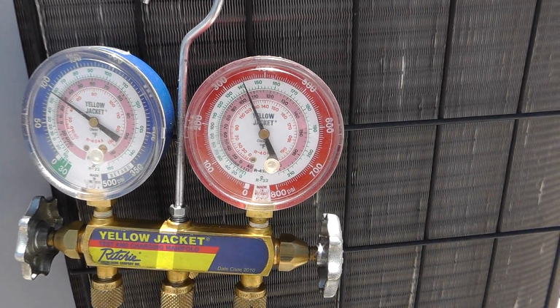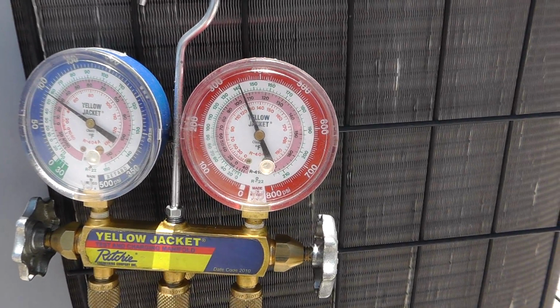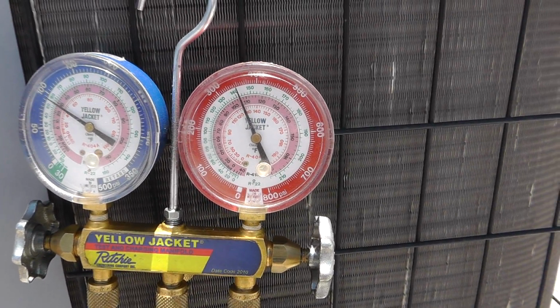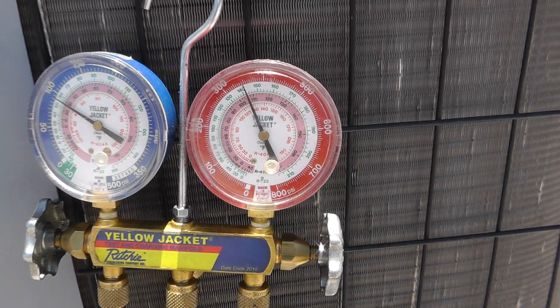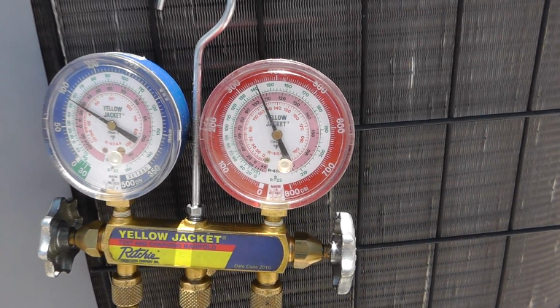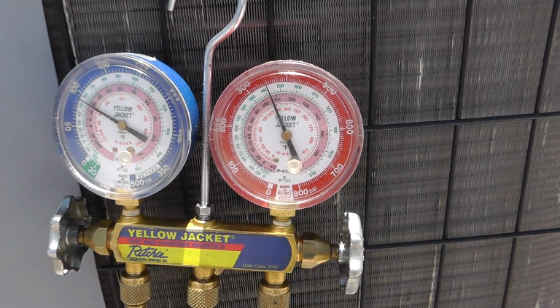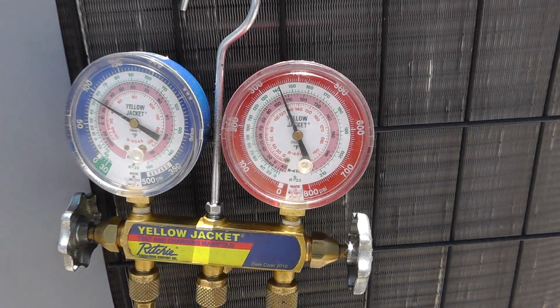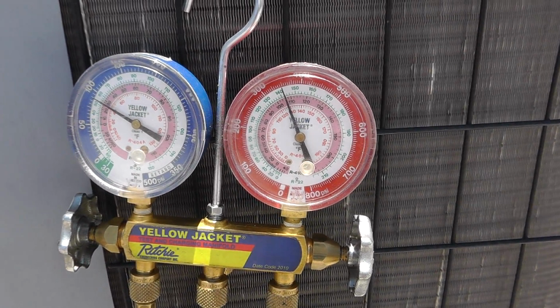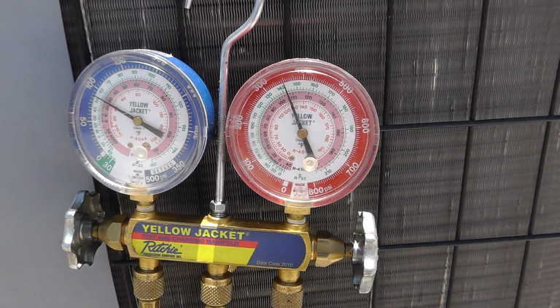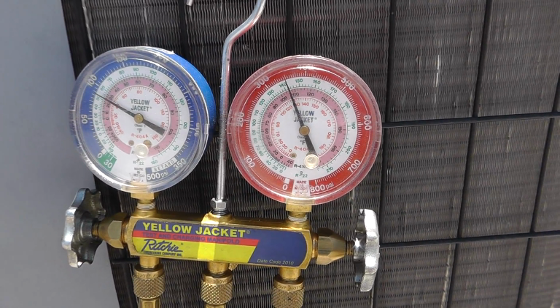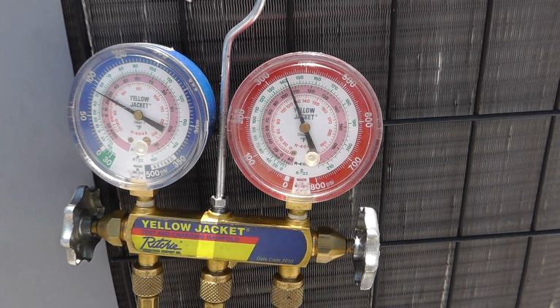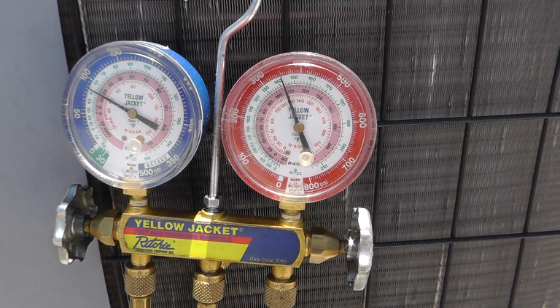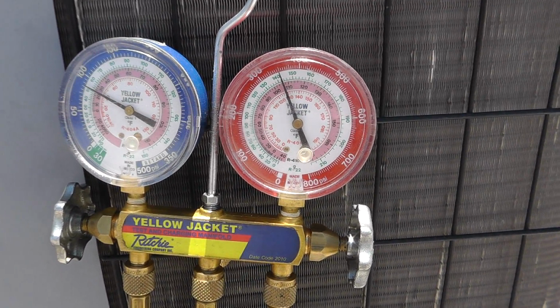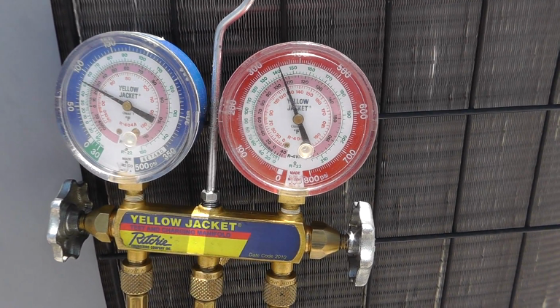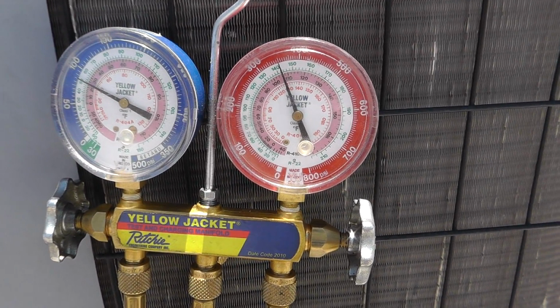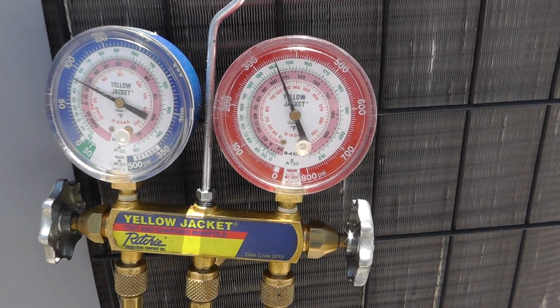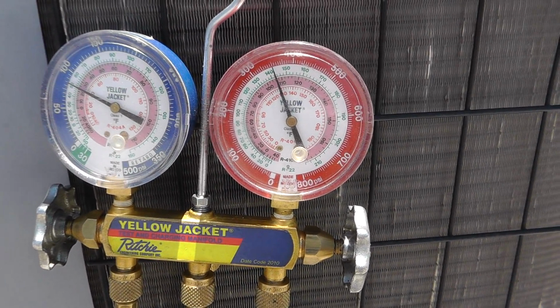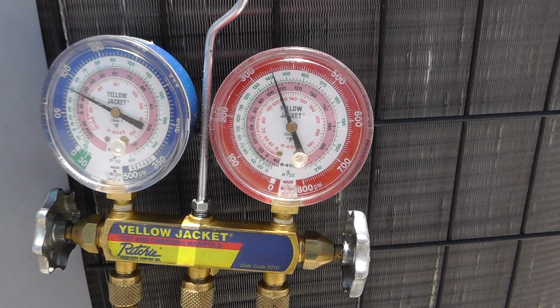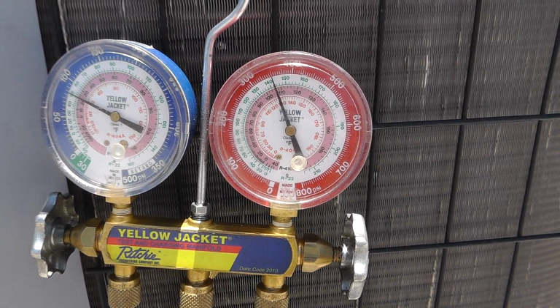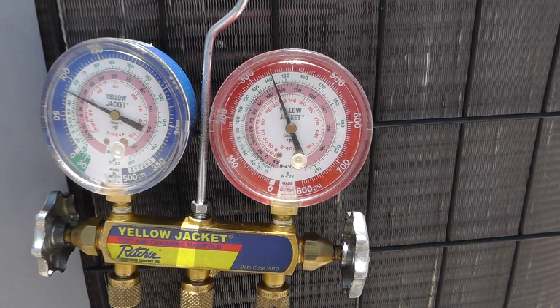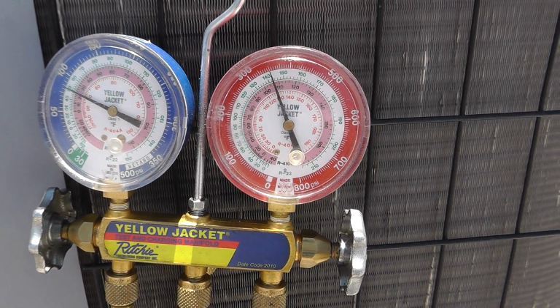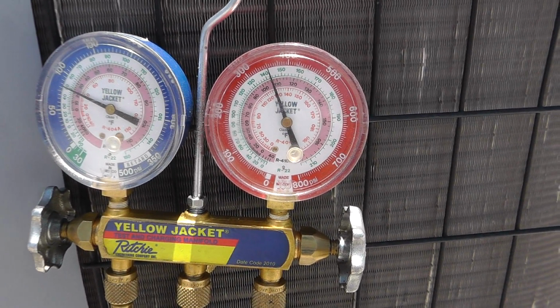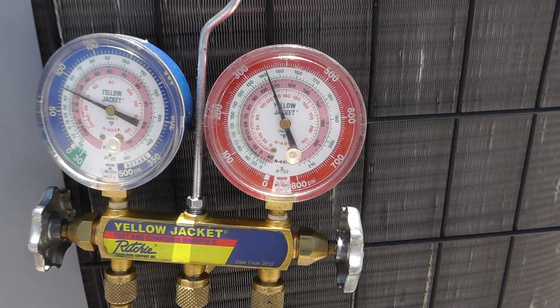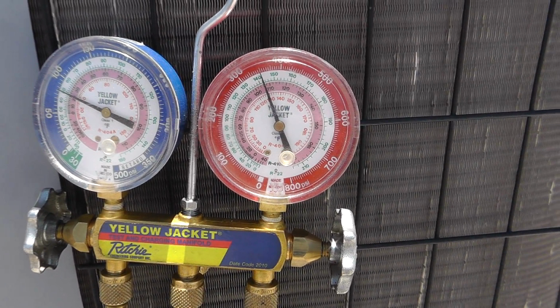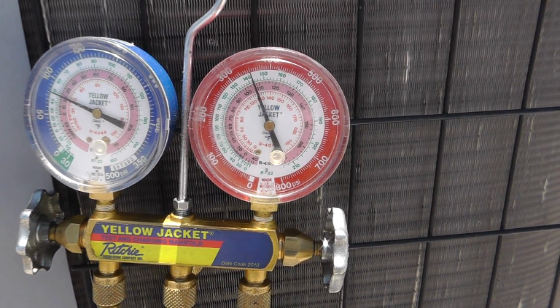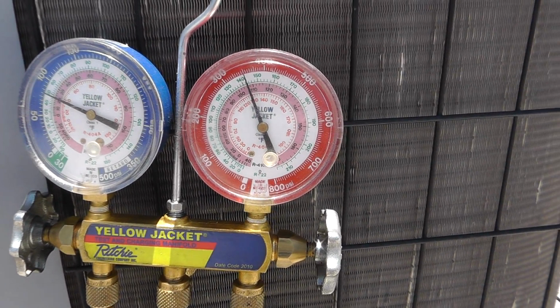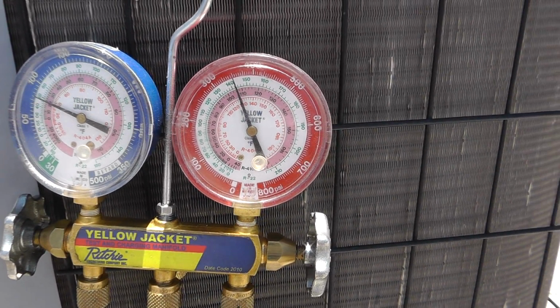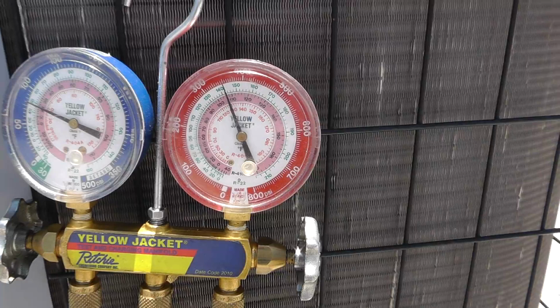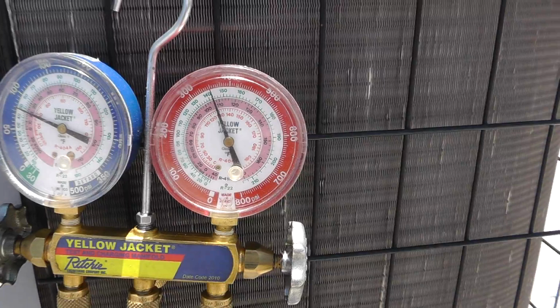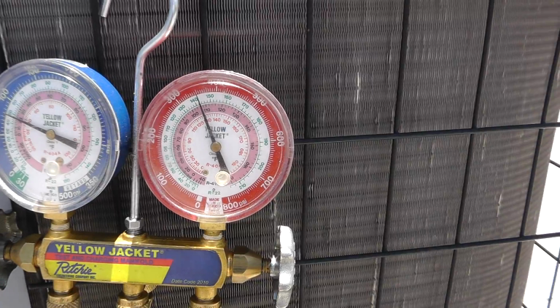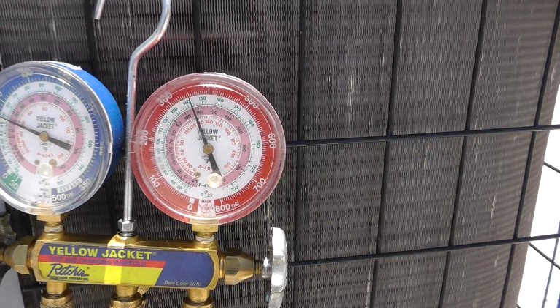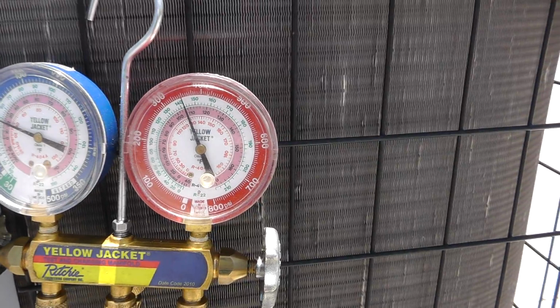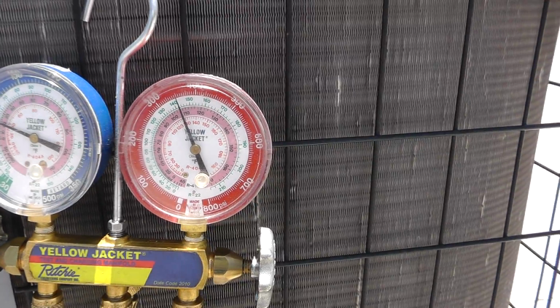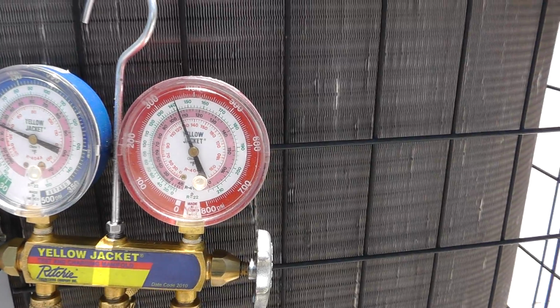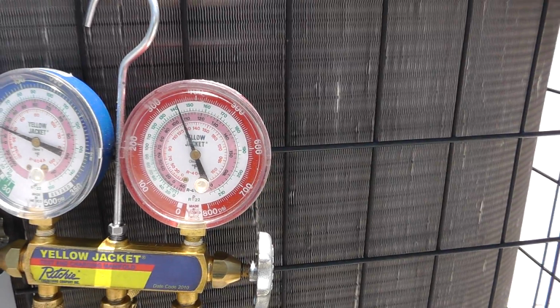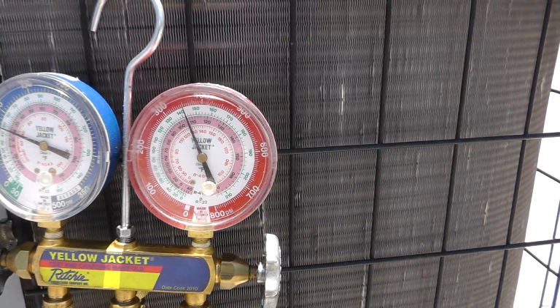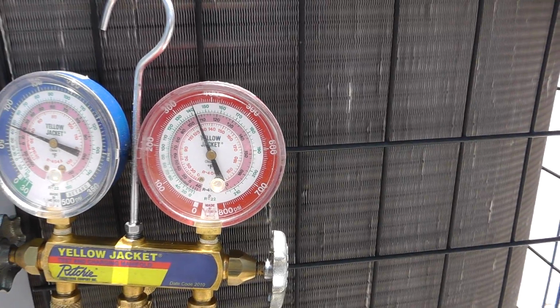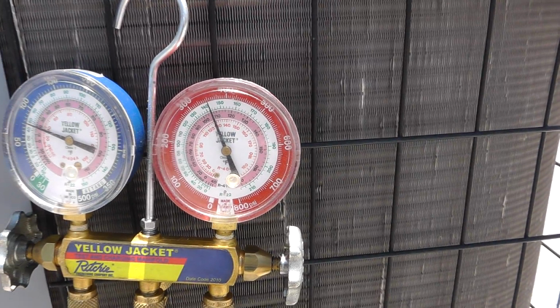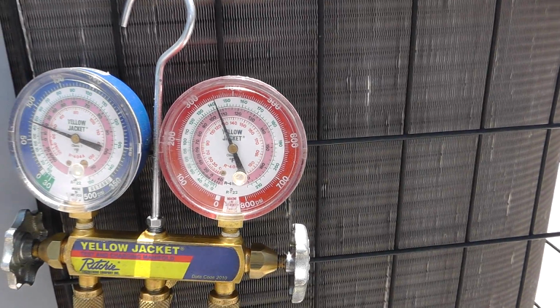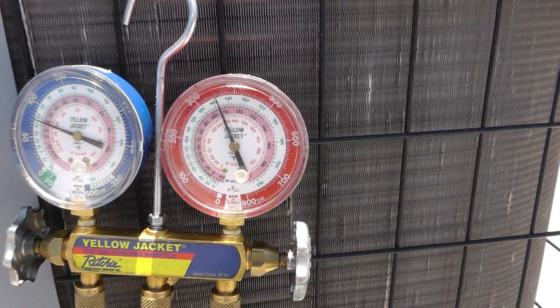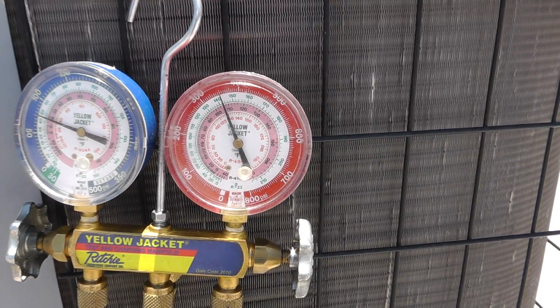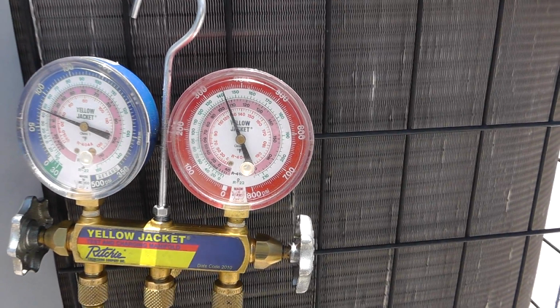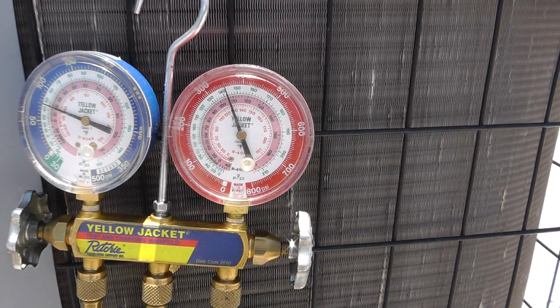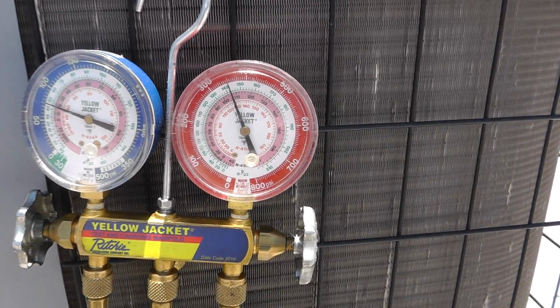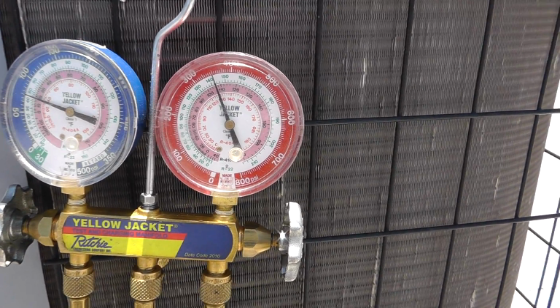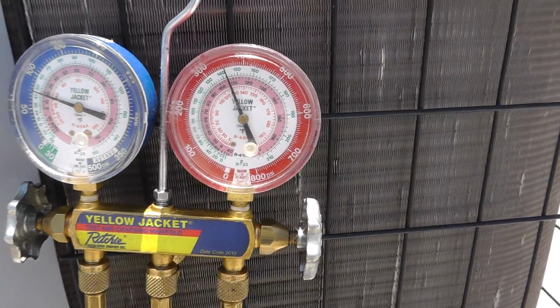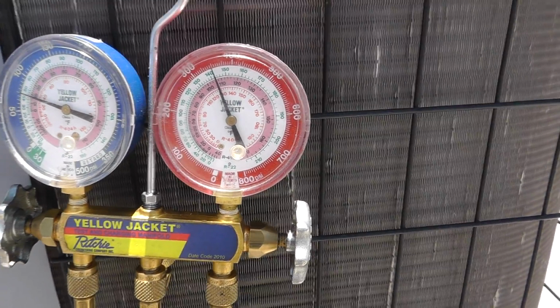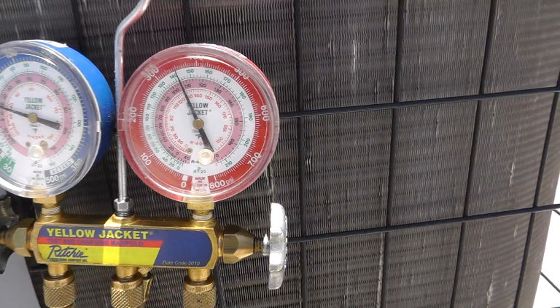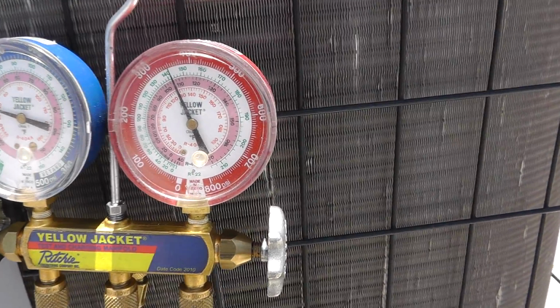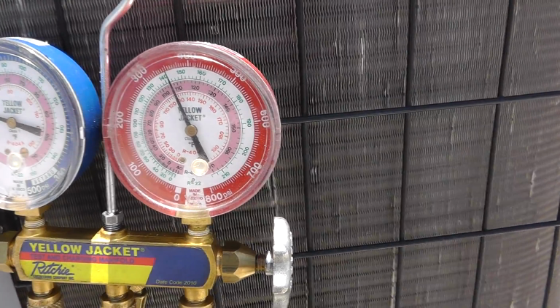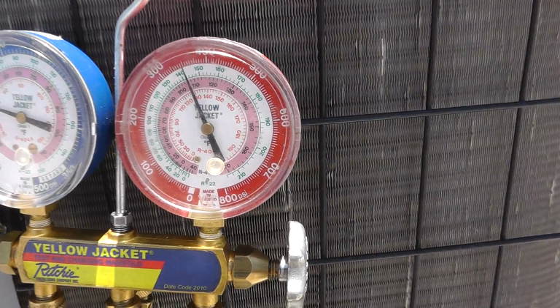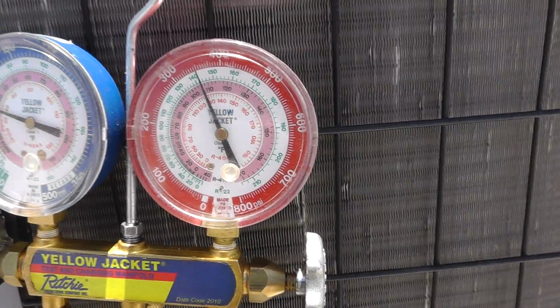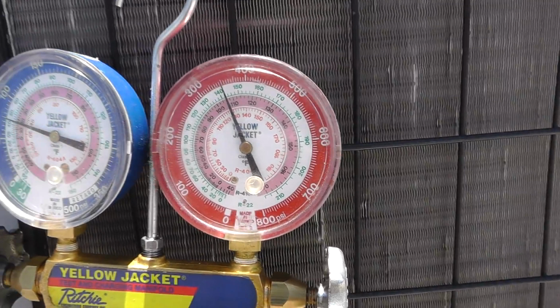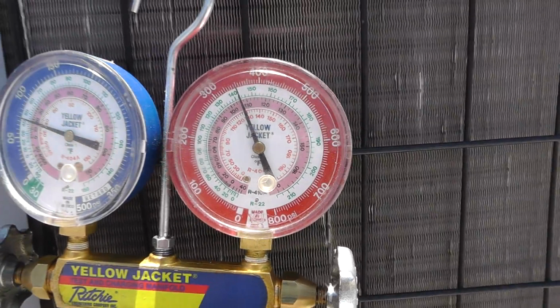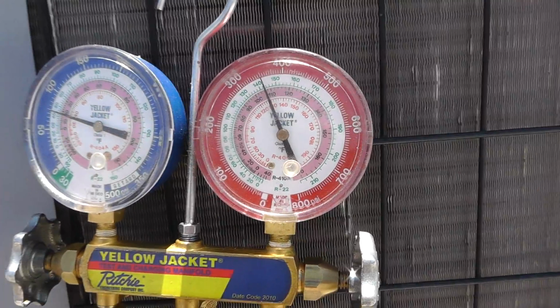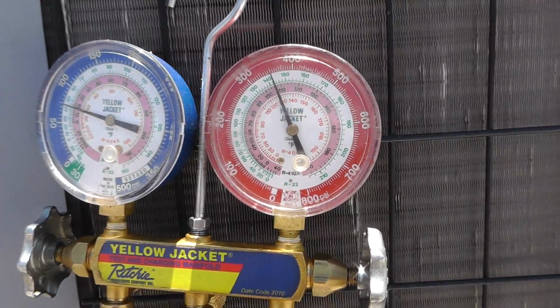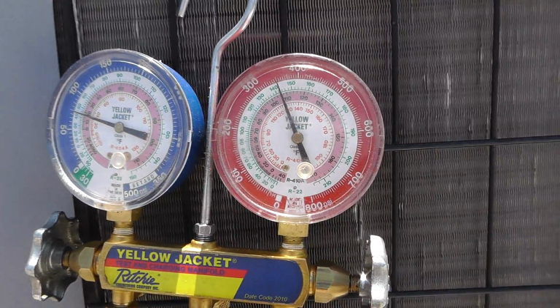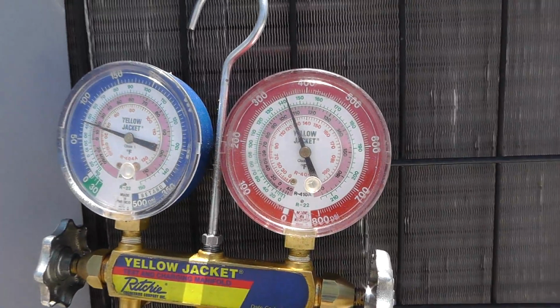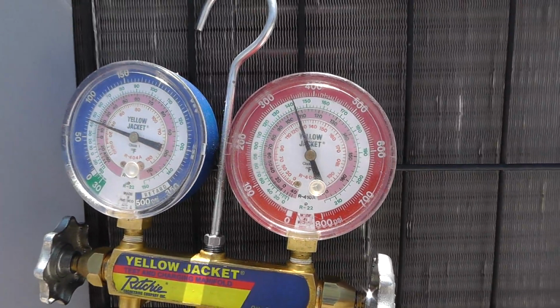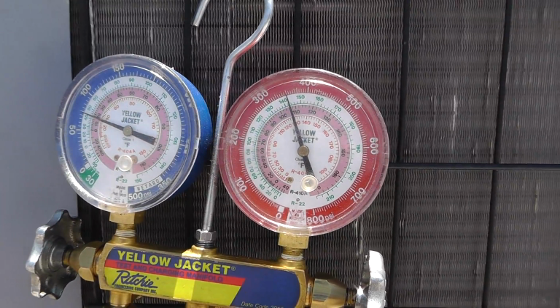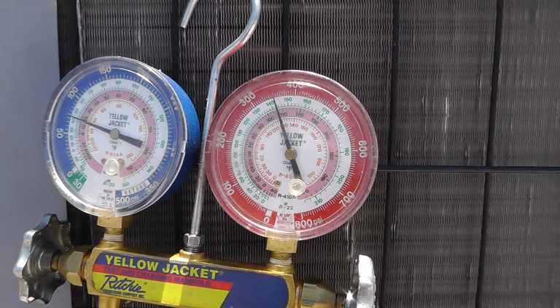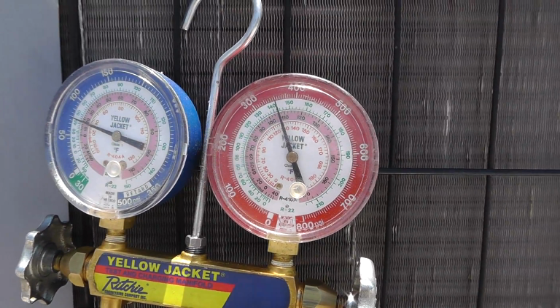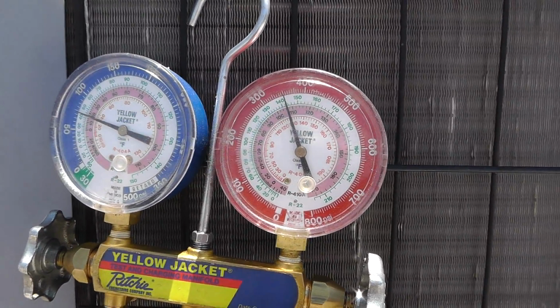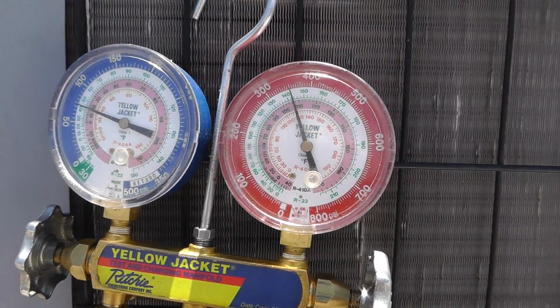Let's watch our gauges in action here. Low side's dropping down, high side's coming up. We would expect to see that — normal operations.